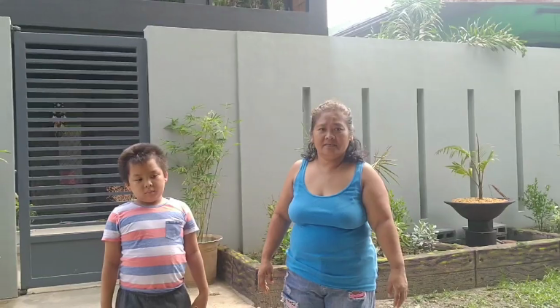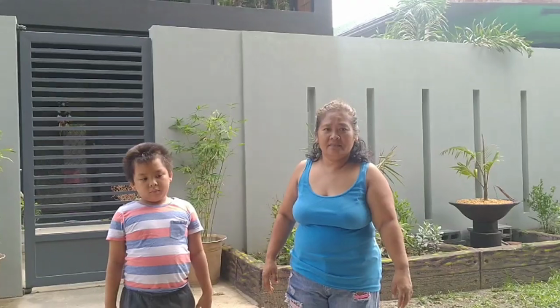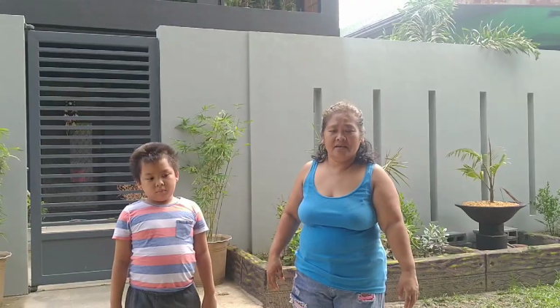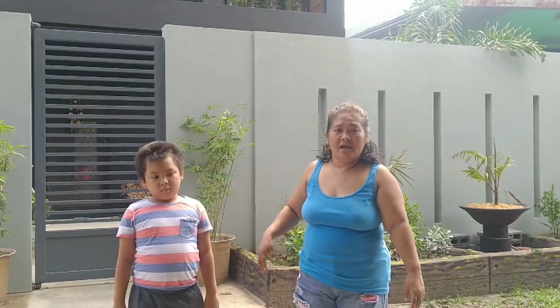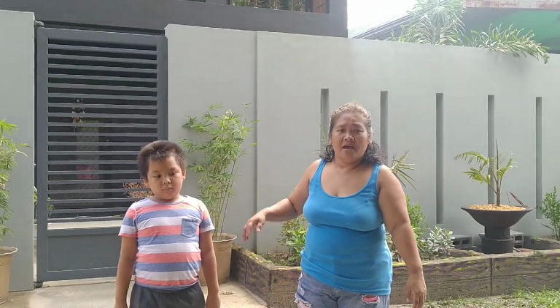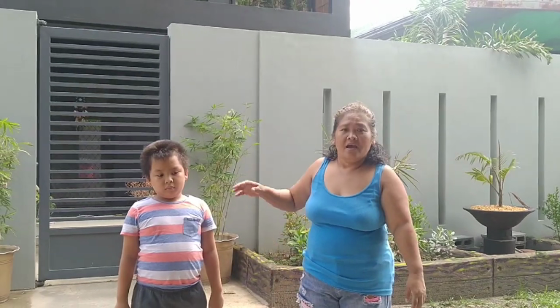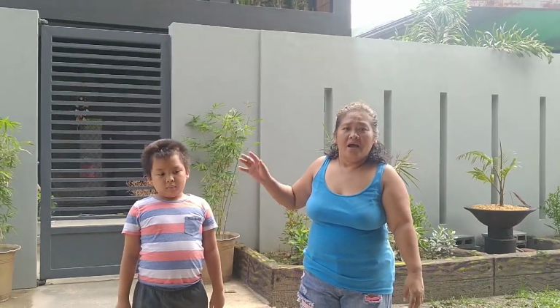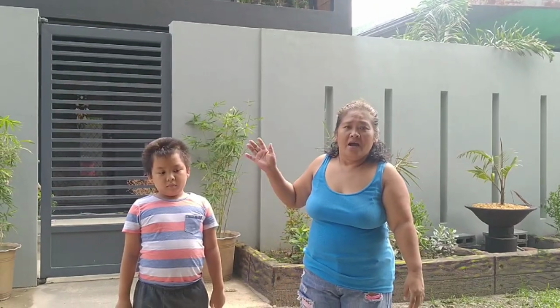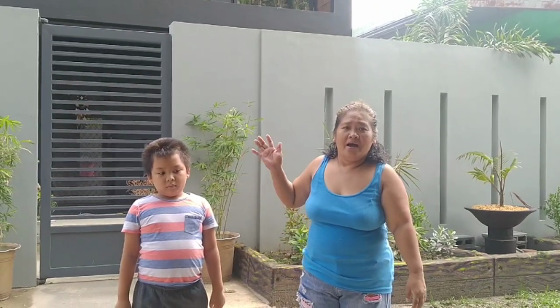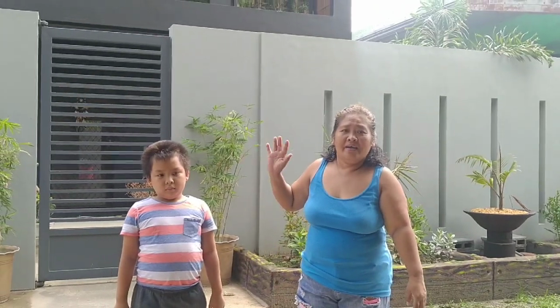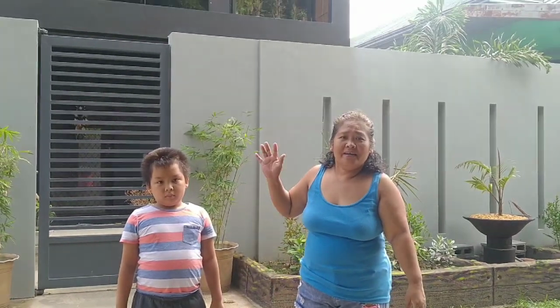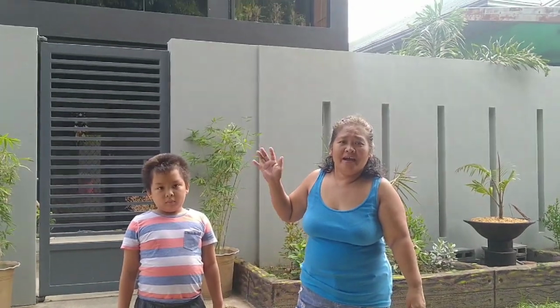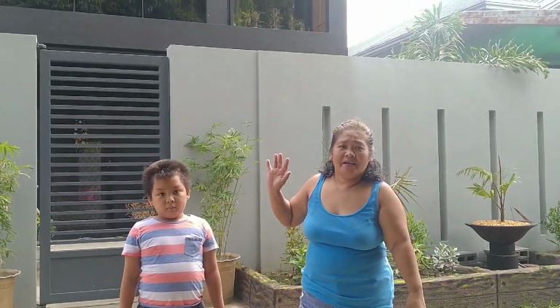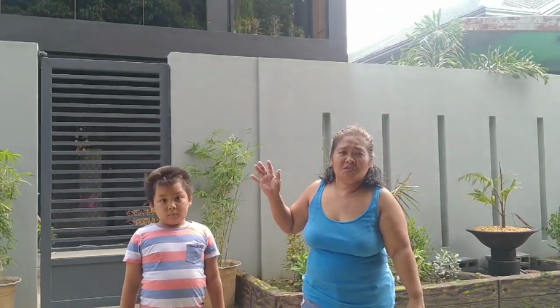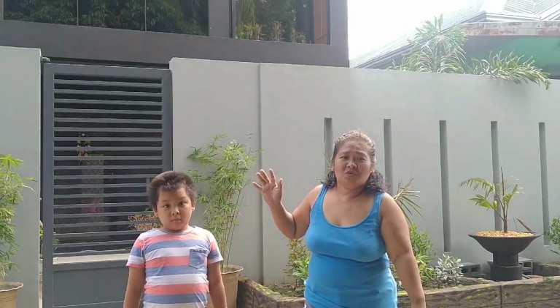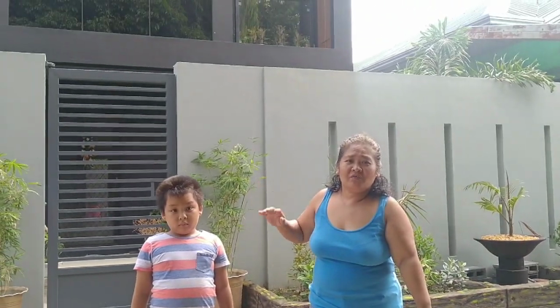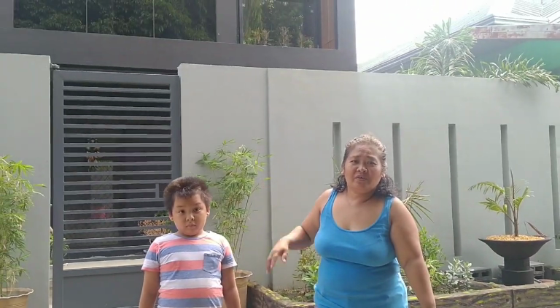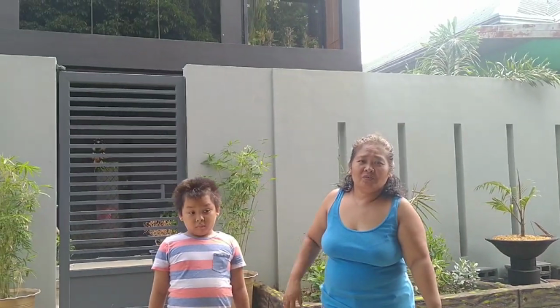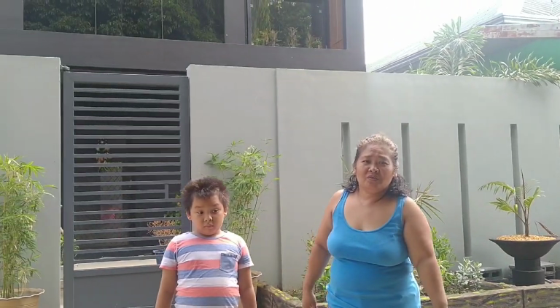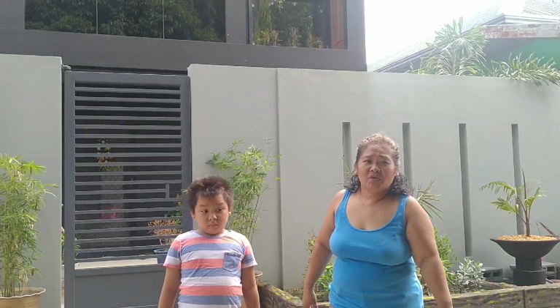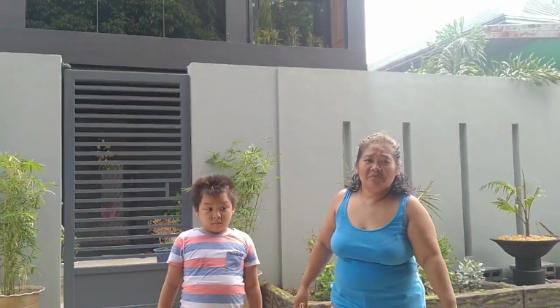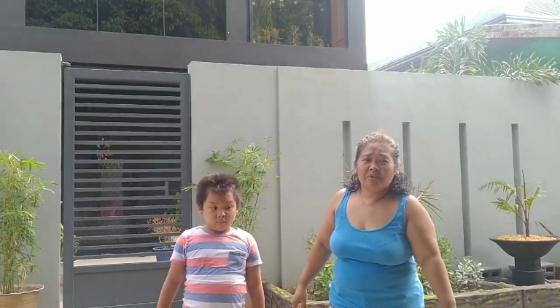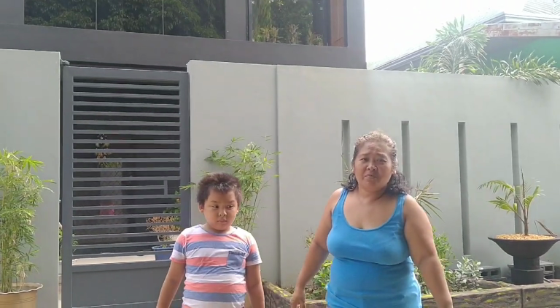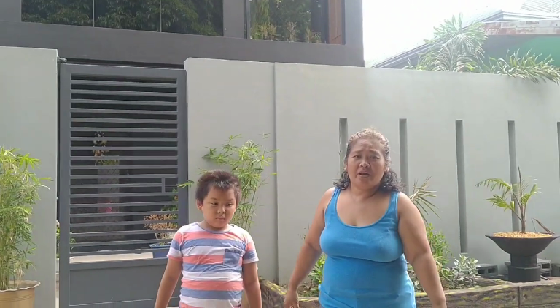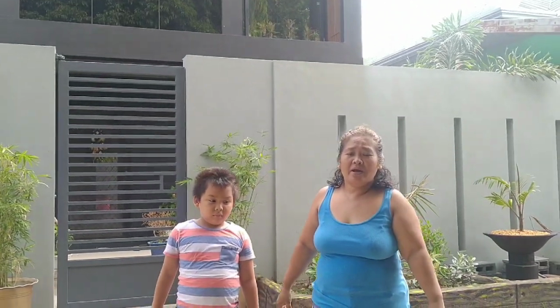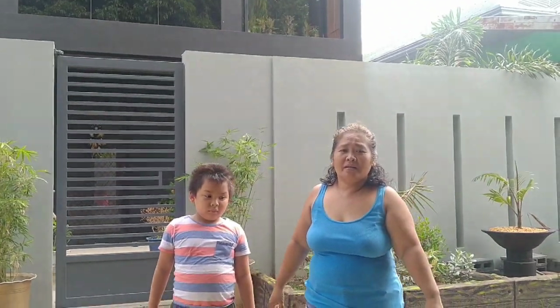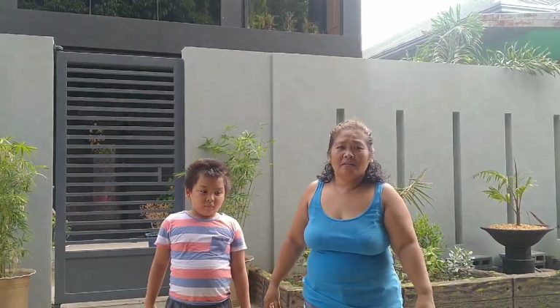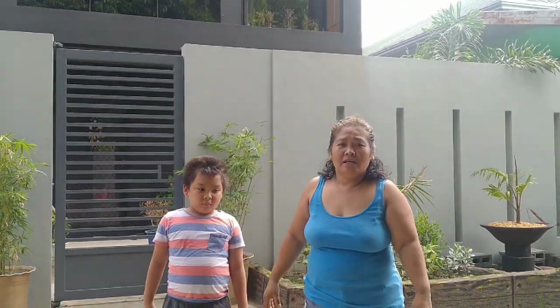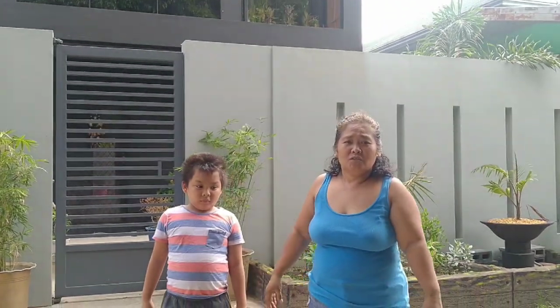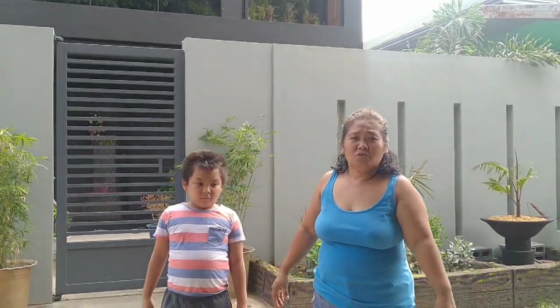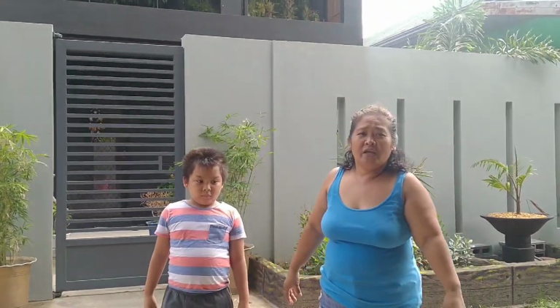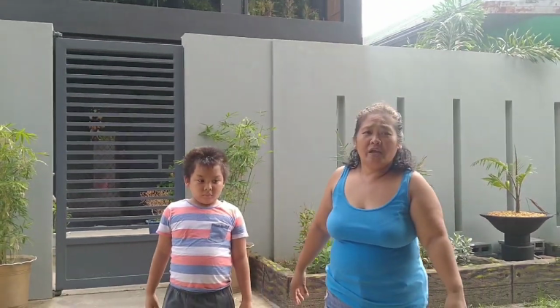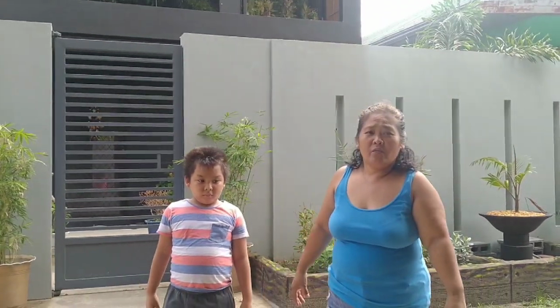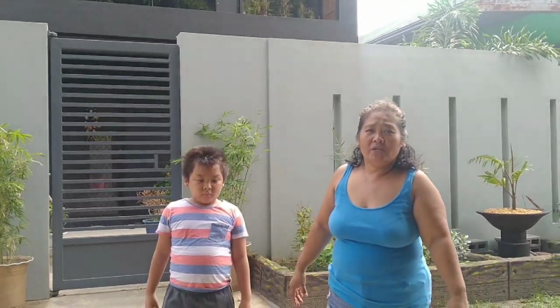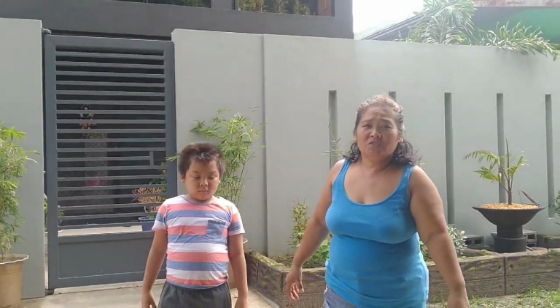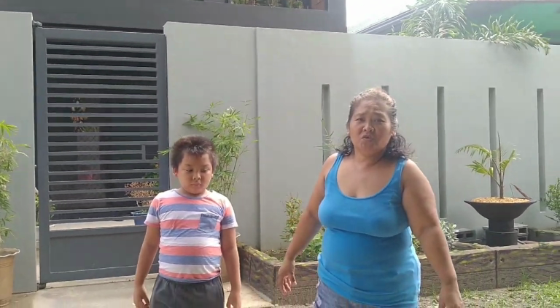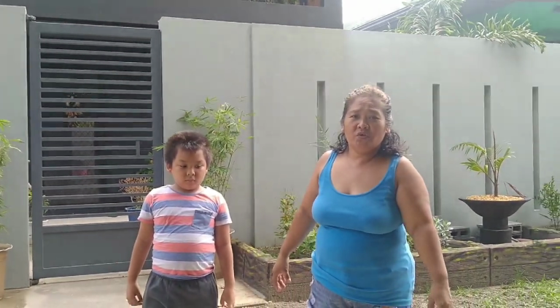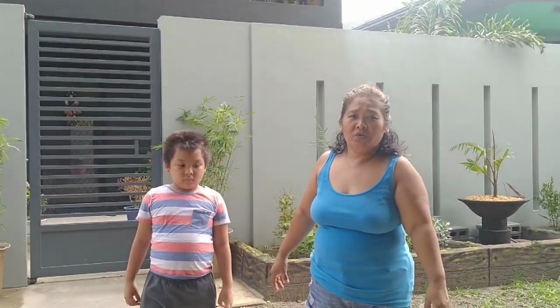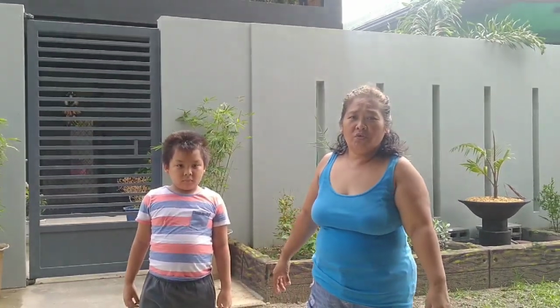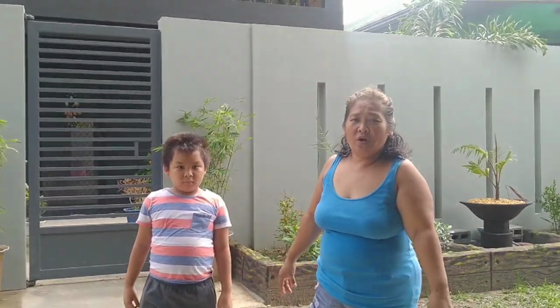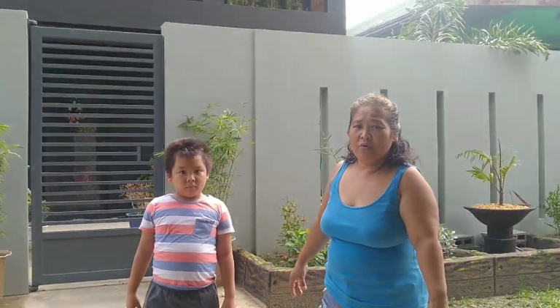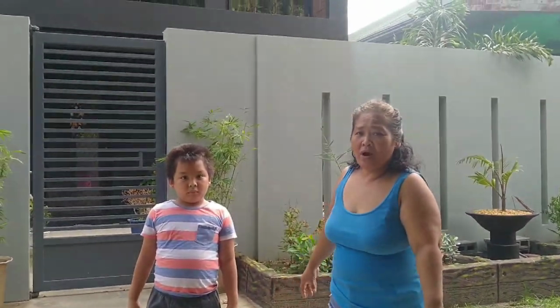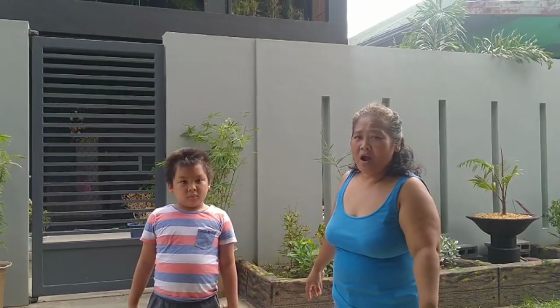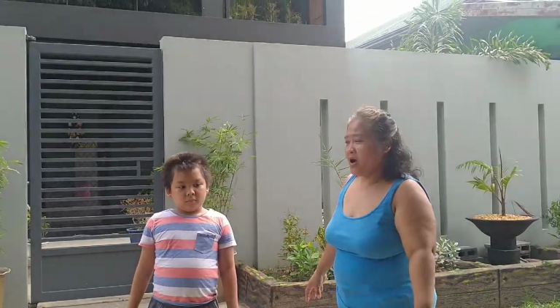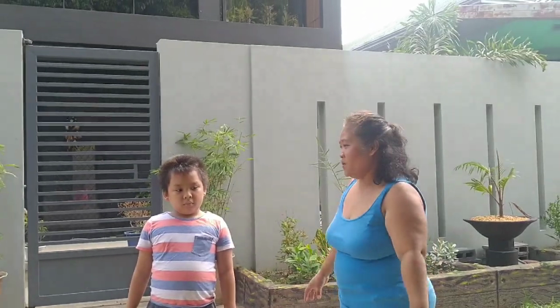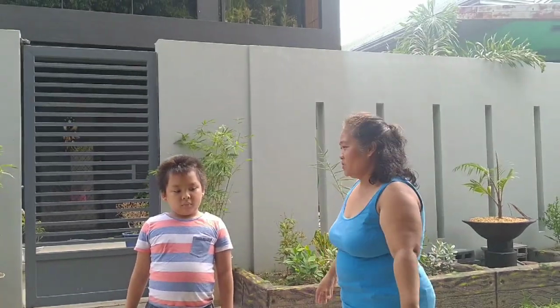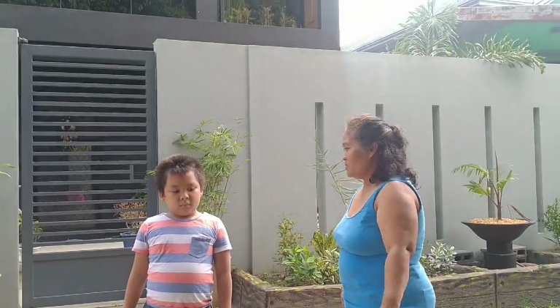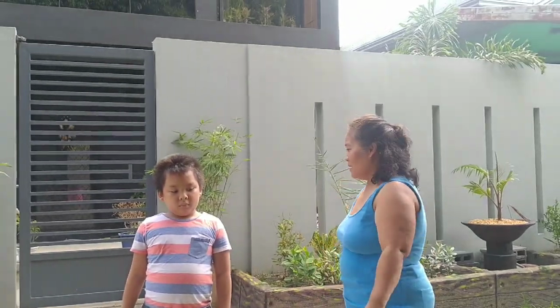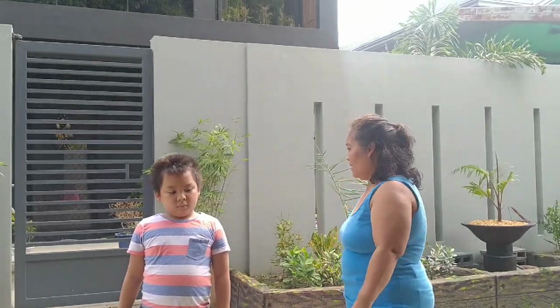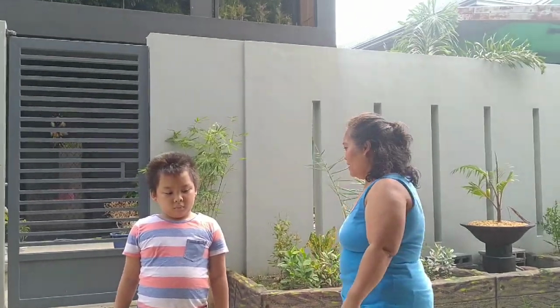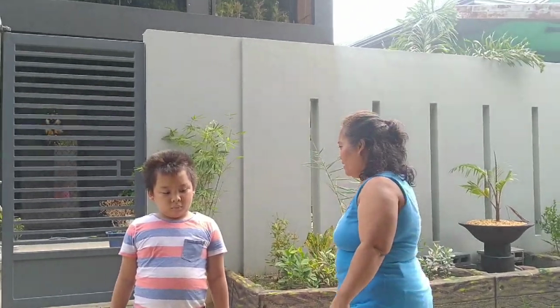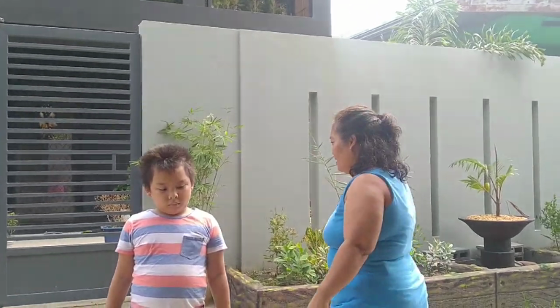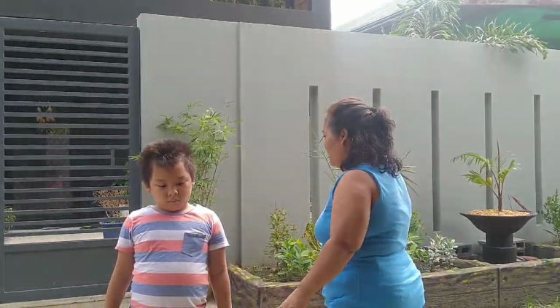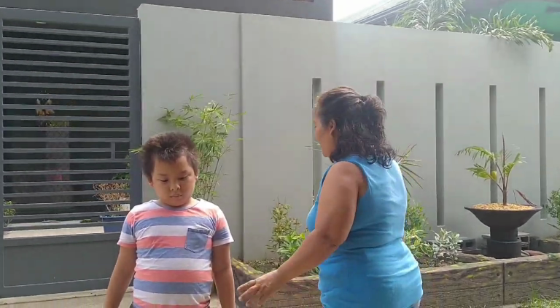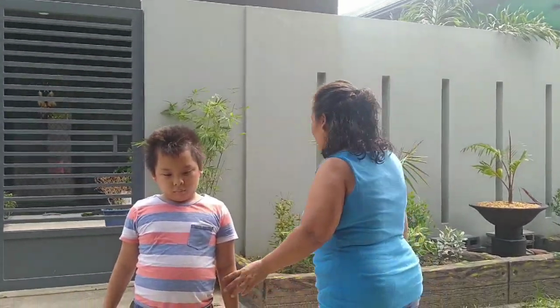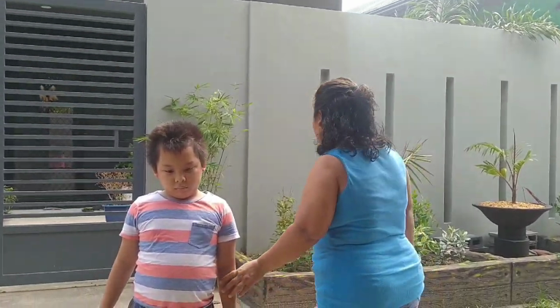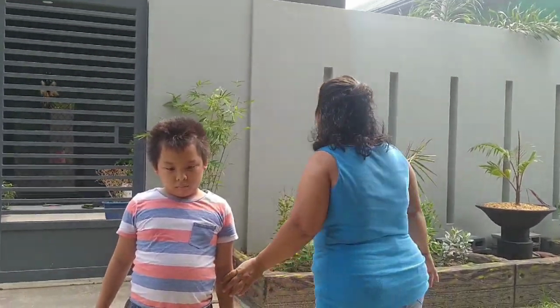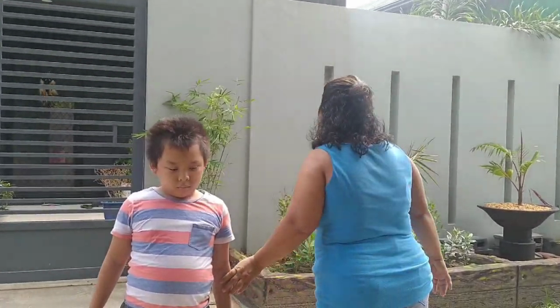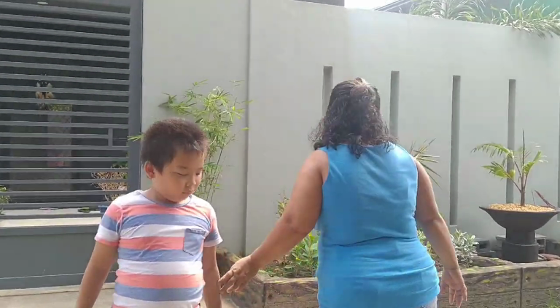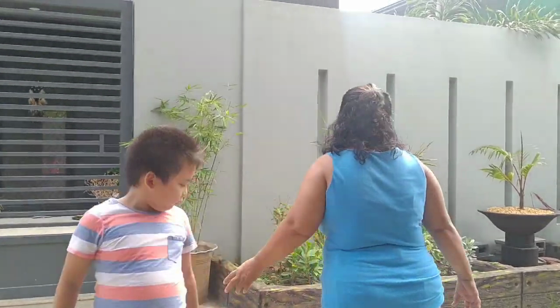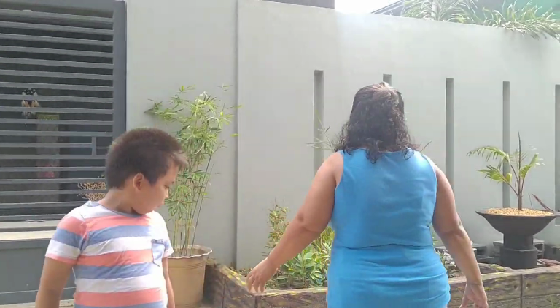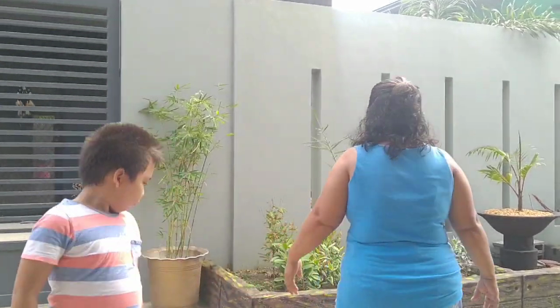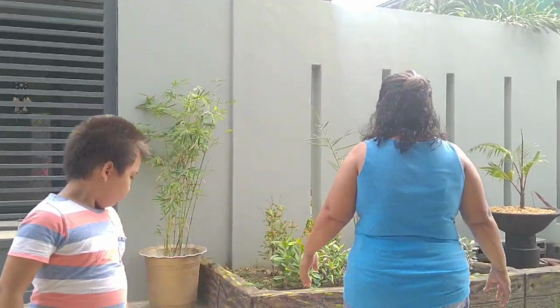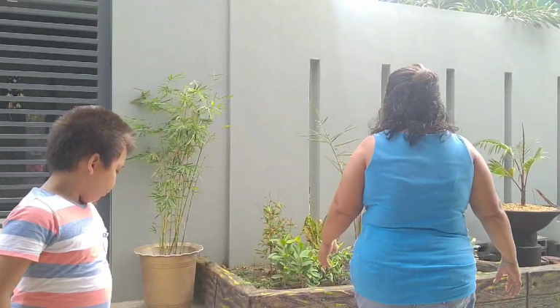Hi guys, good afternoon to everyone. Today I will show you our house. Let's start here.